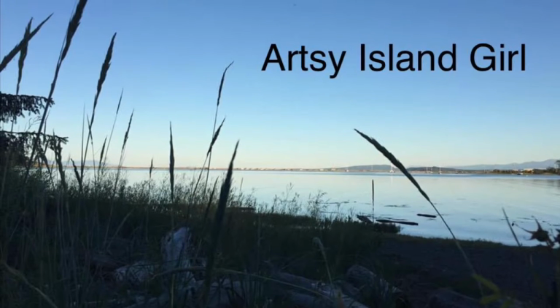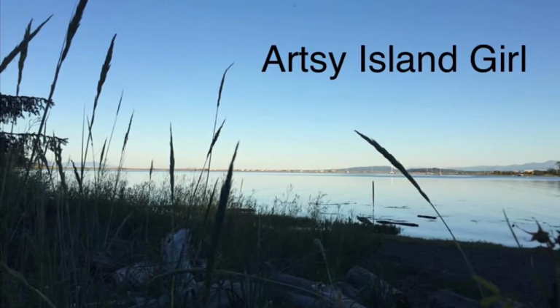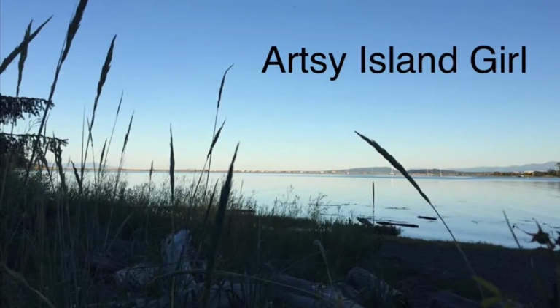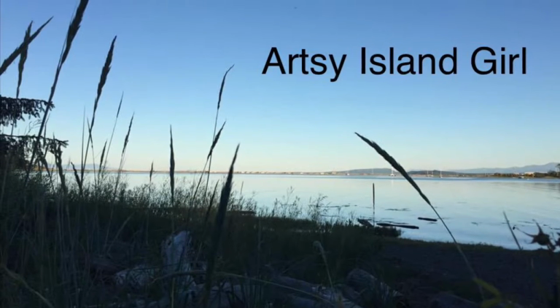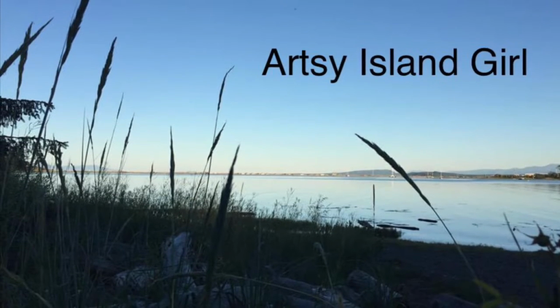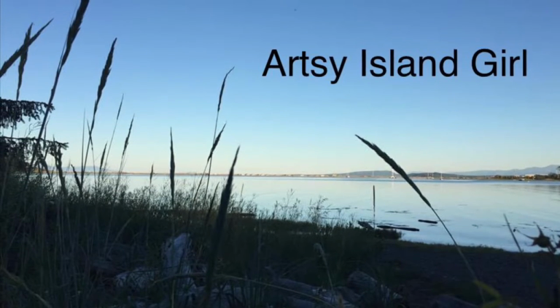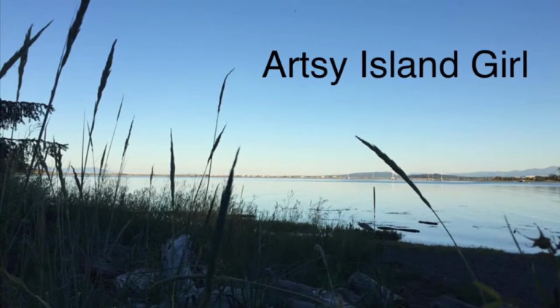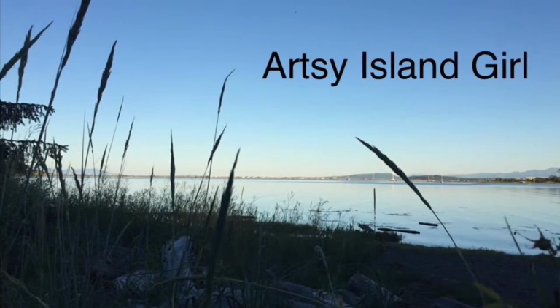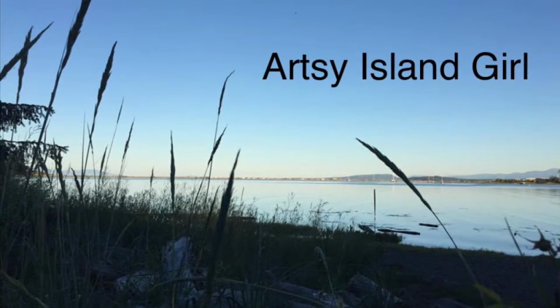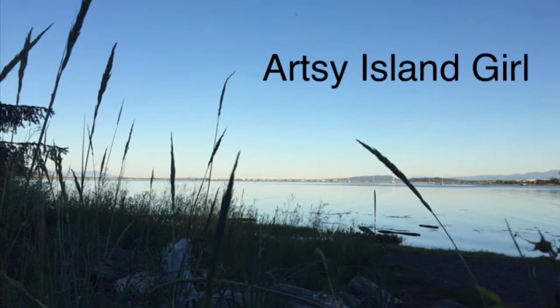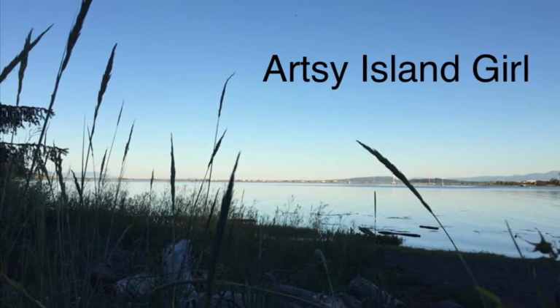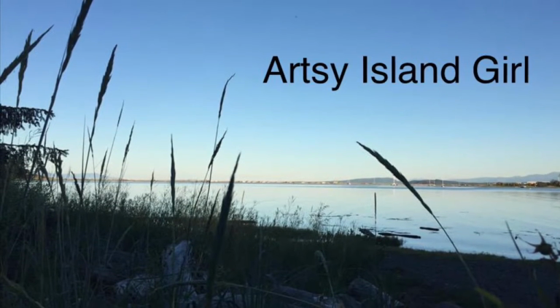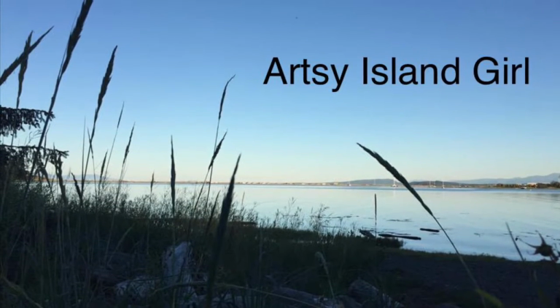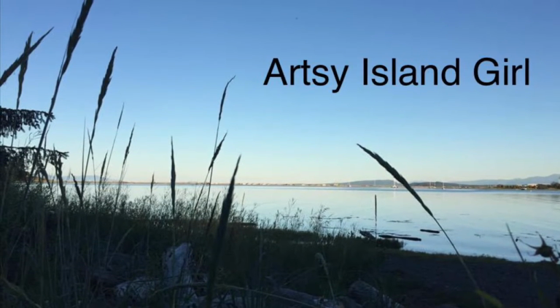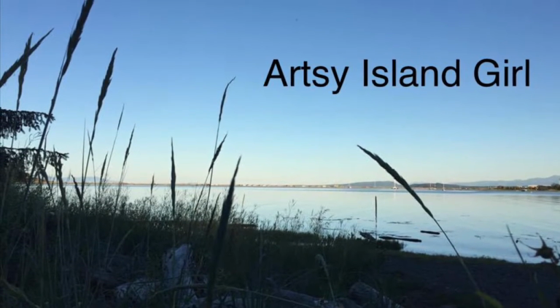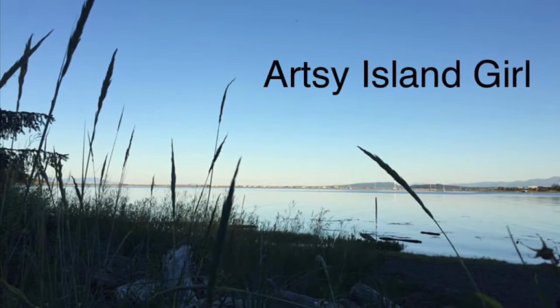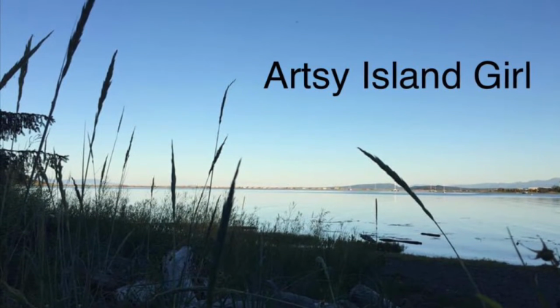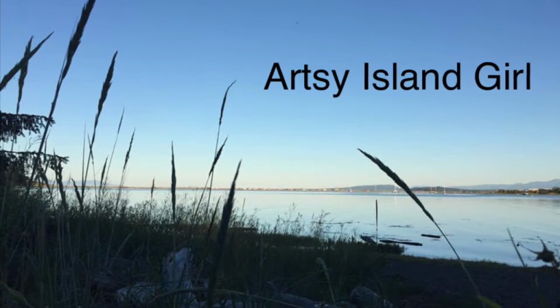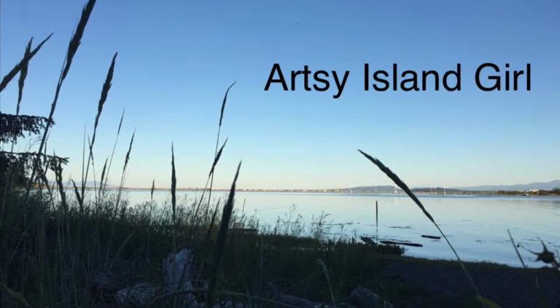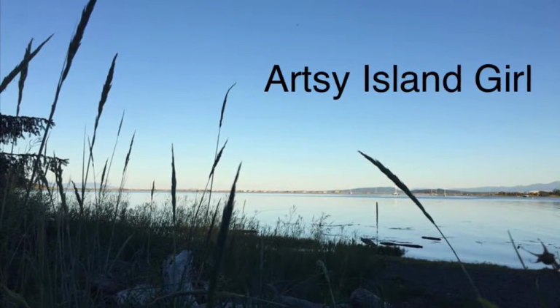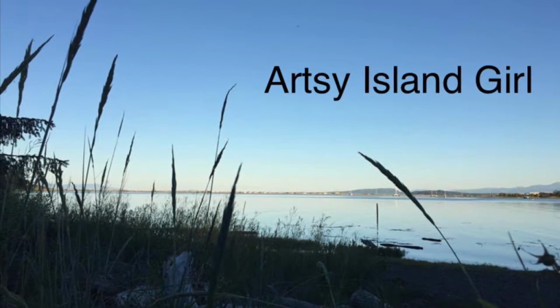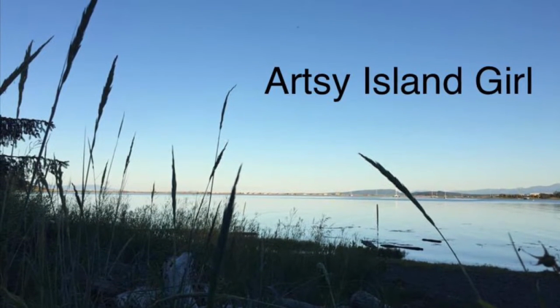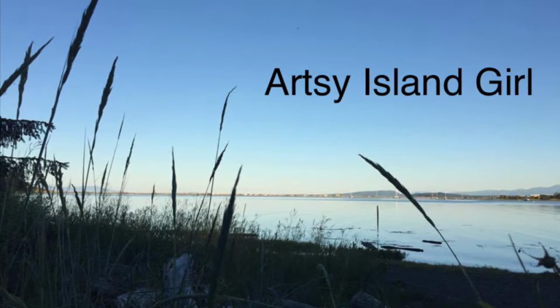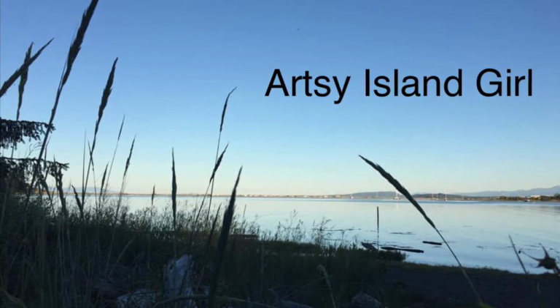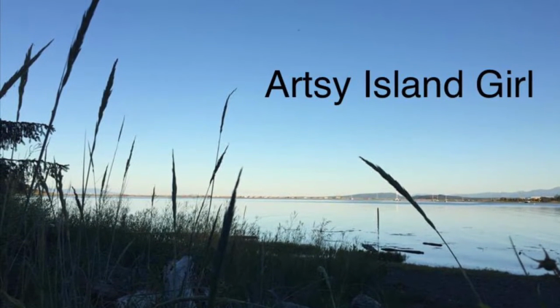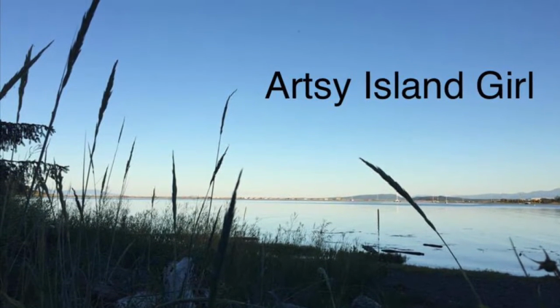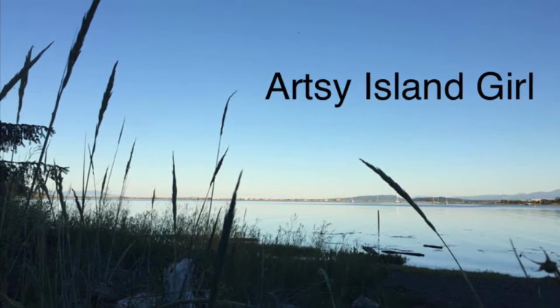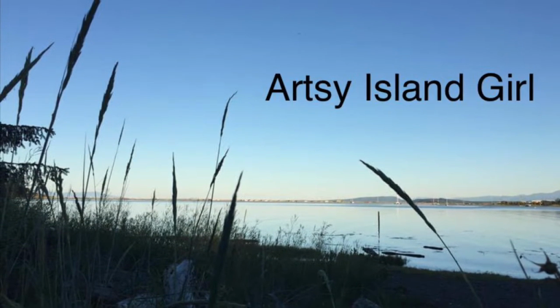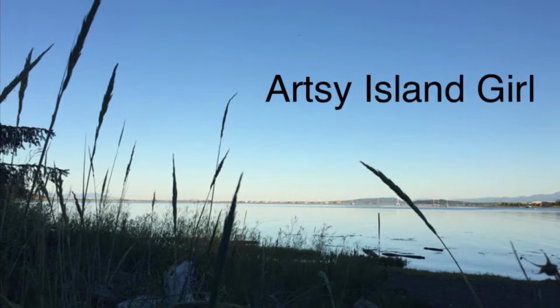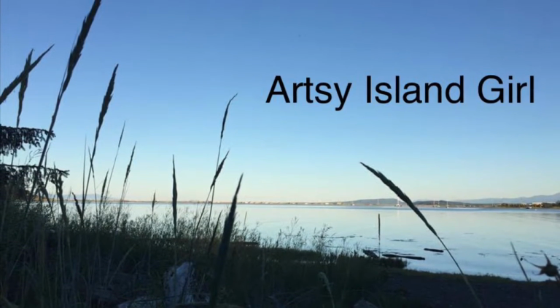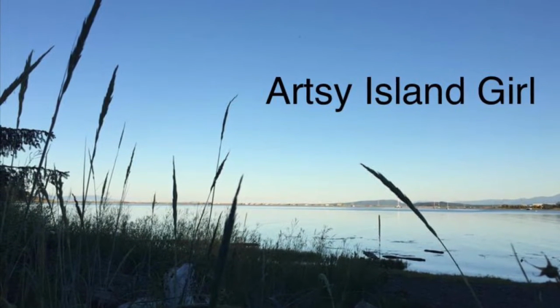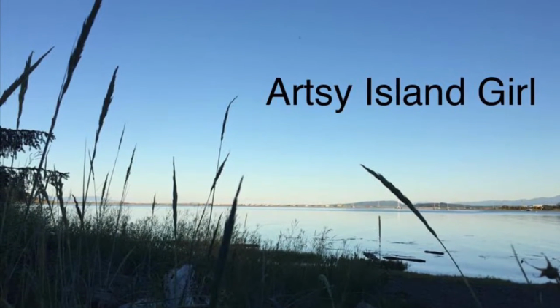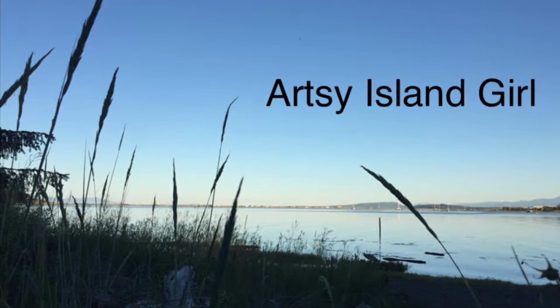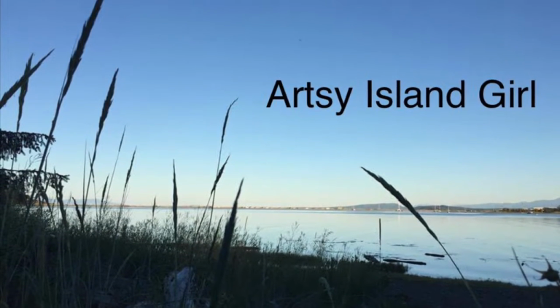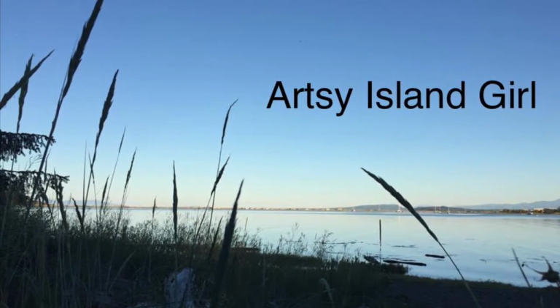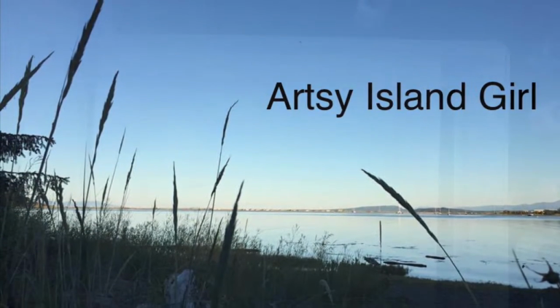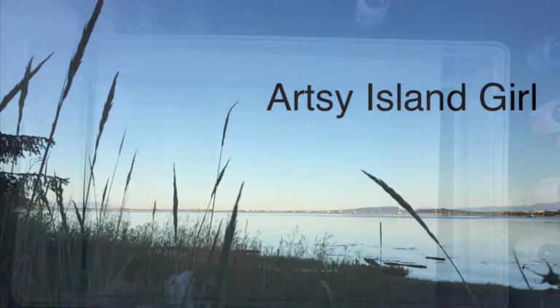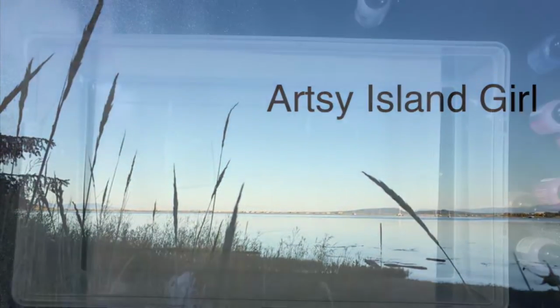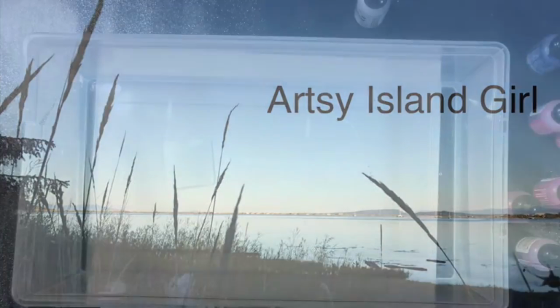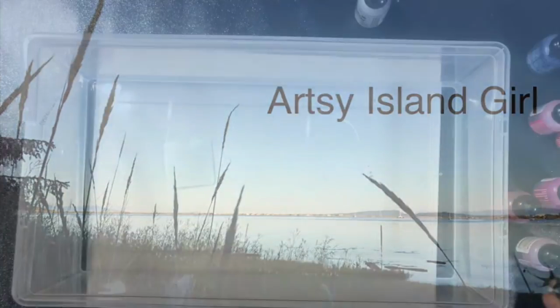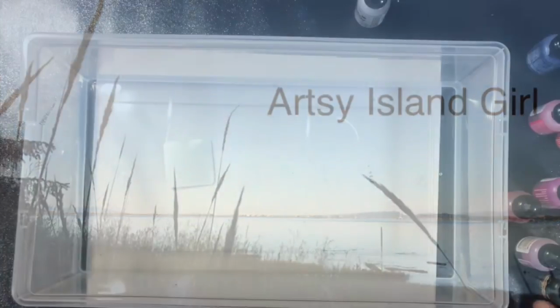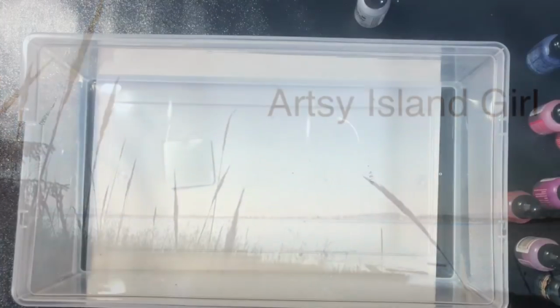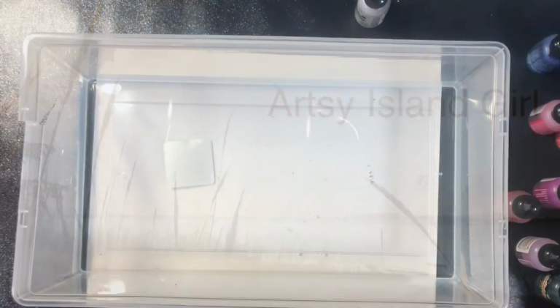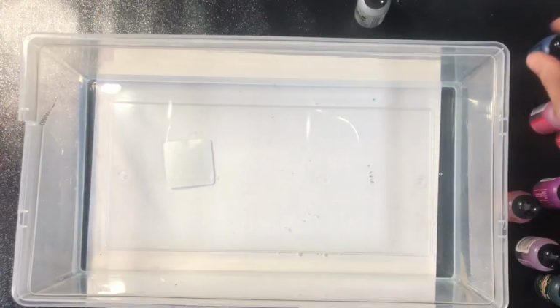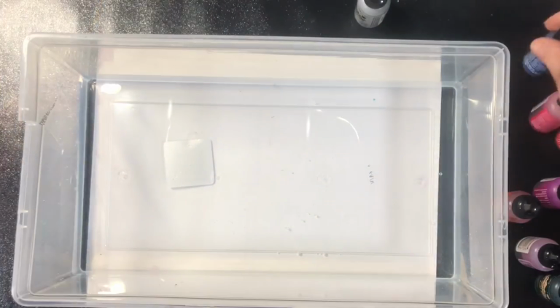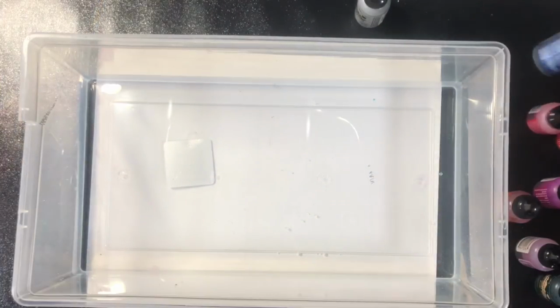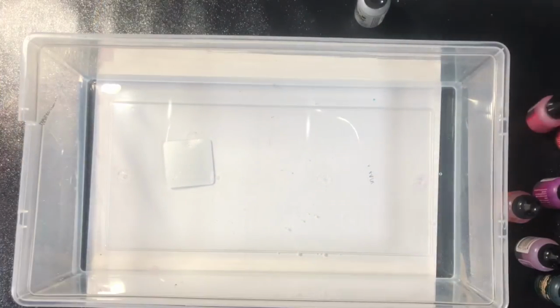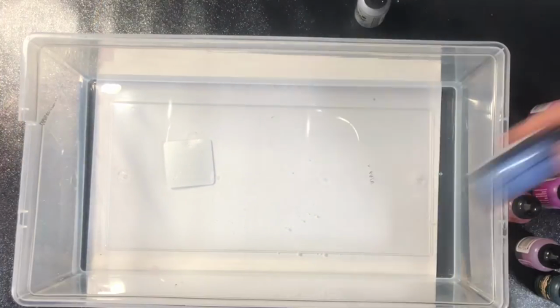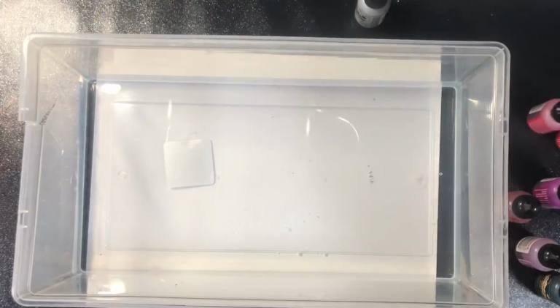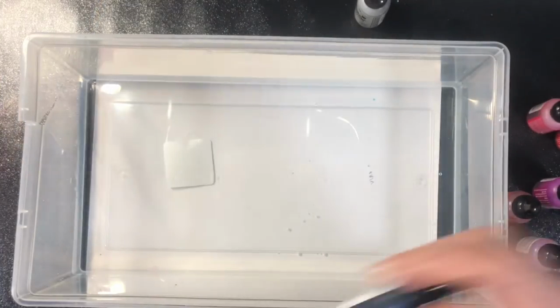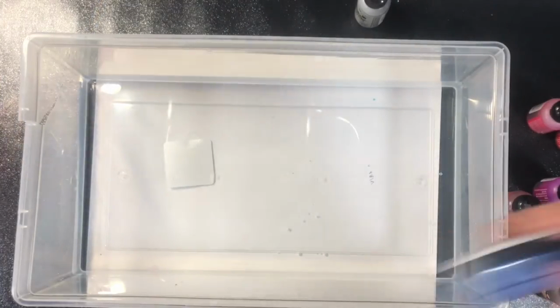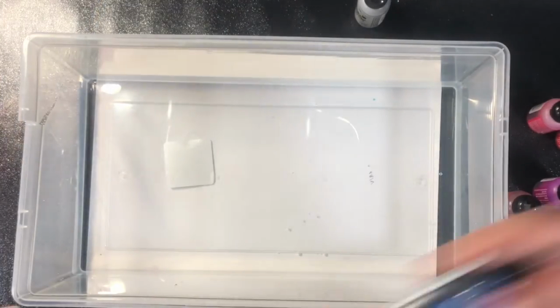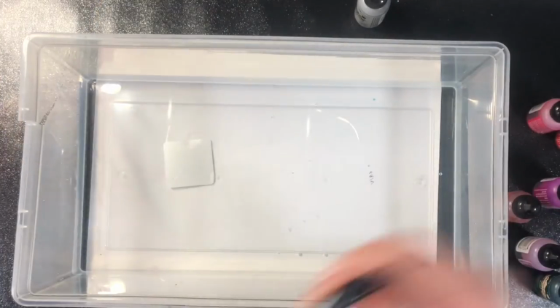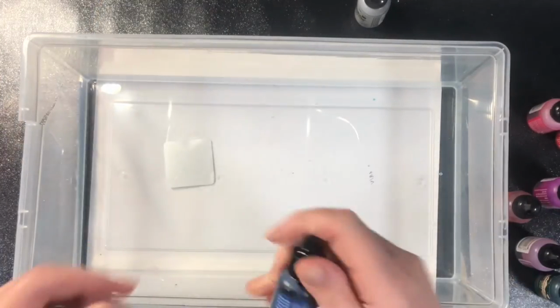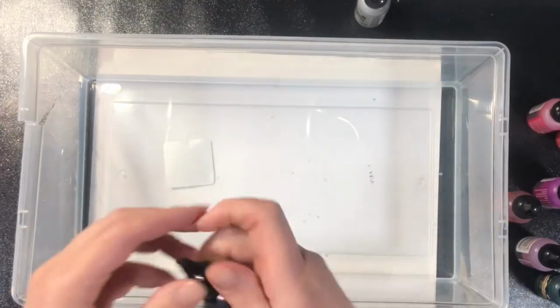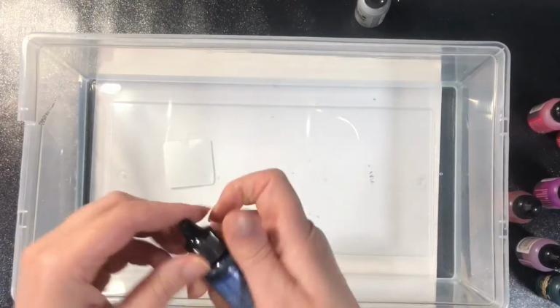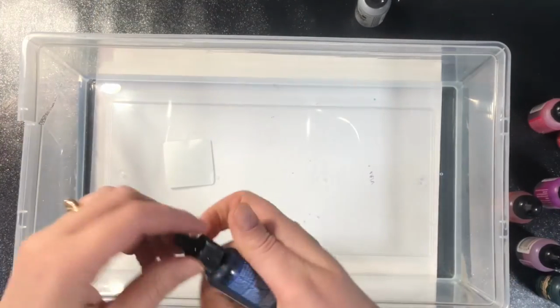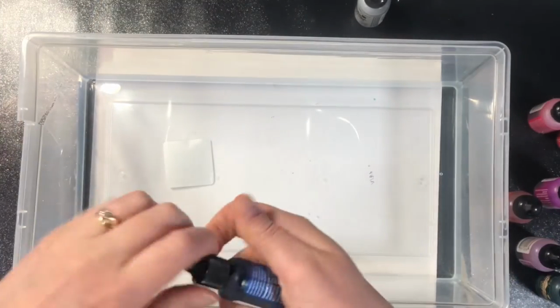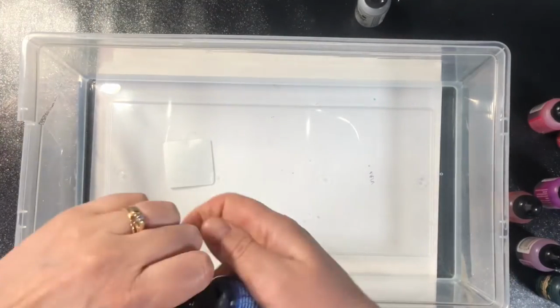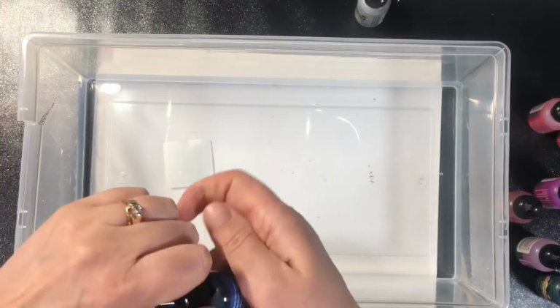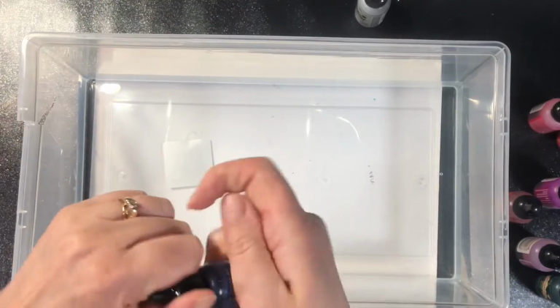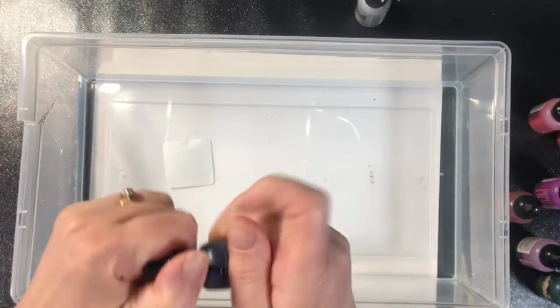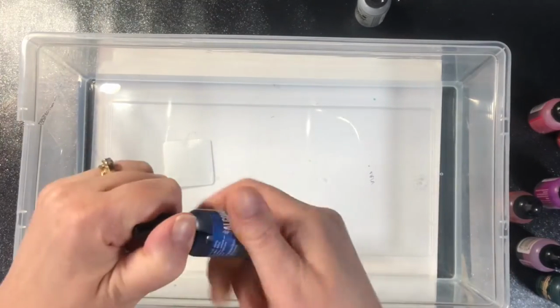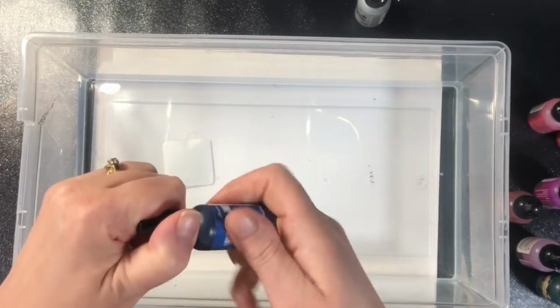Hello and welcome back. This is Shiro. I'm so thankful that you're here. Today I'm going to show you how to do some marbling of papers with alcohol inks.